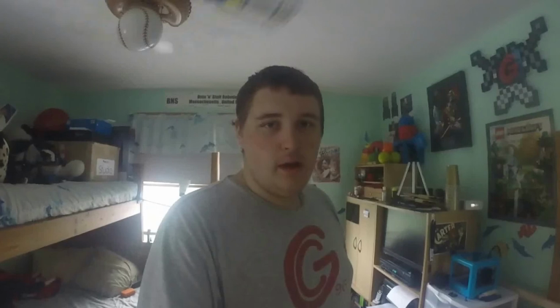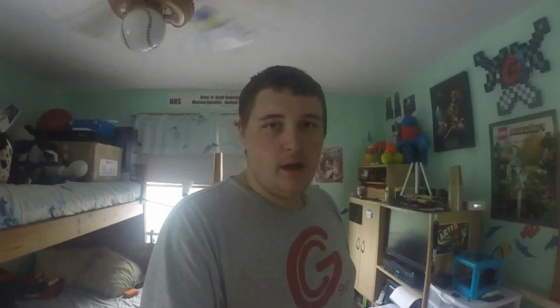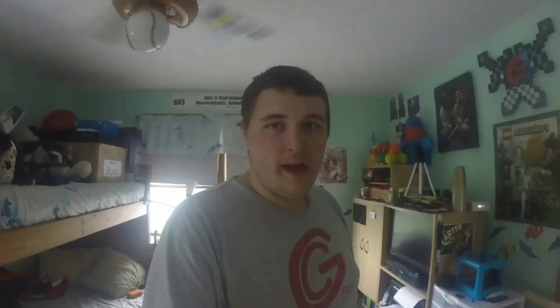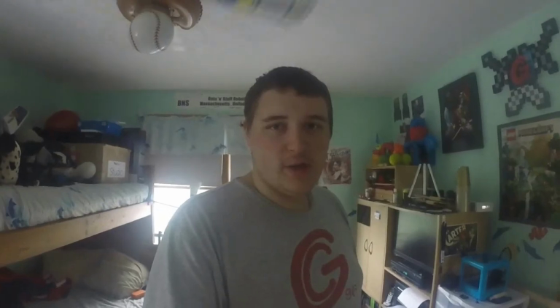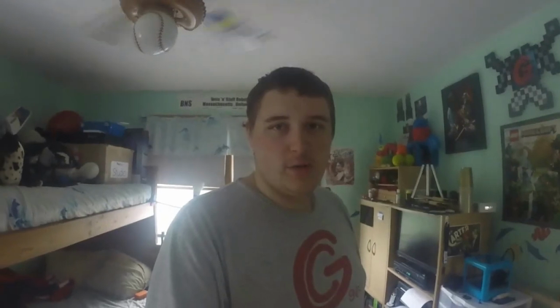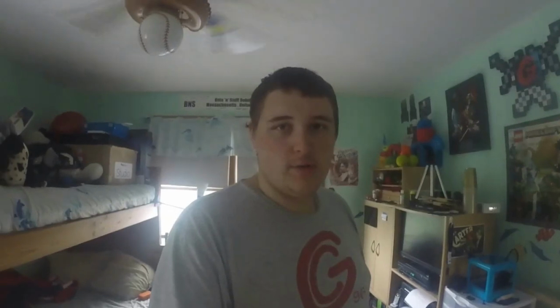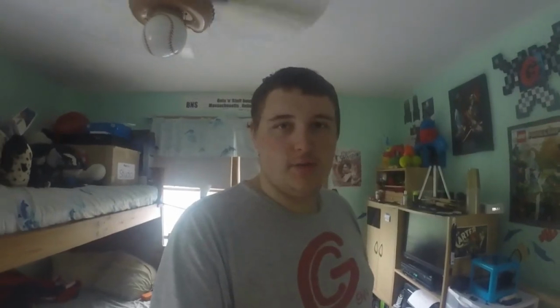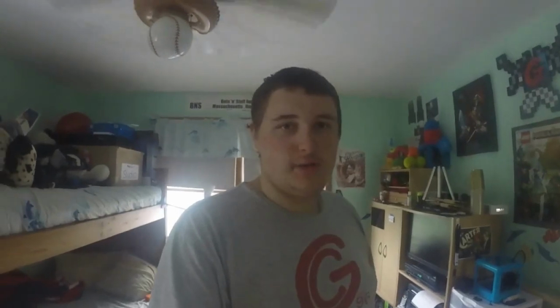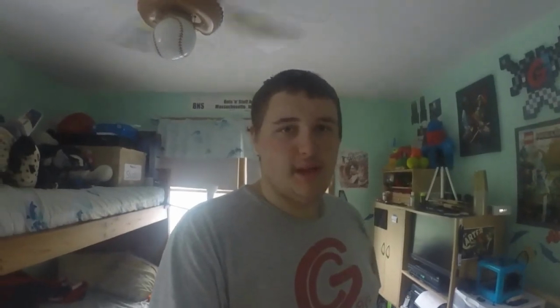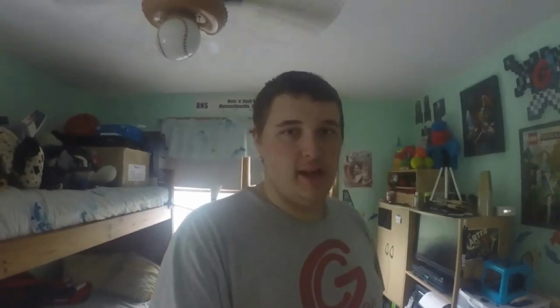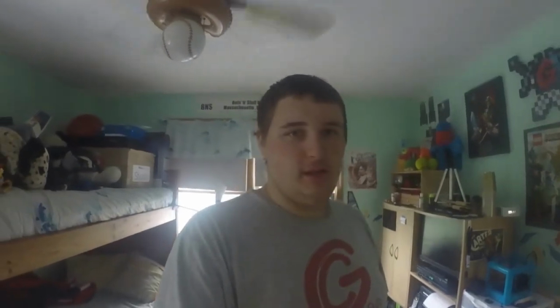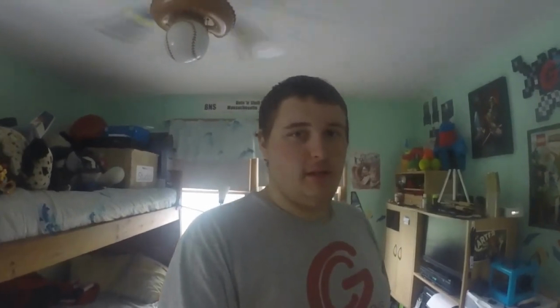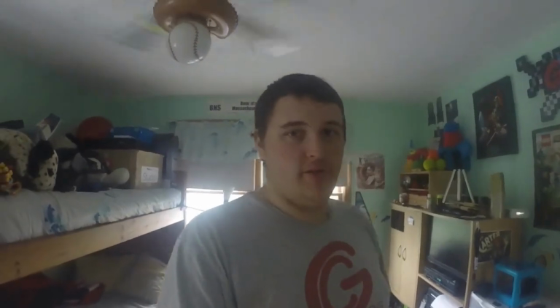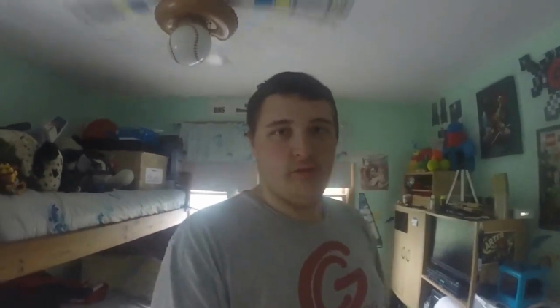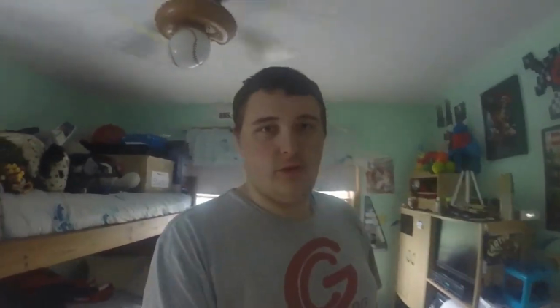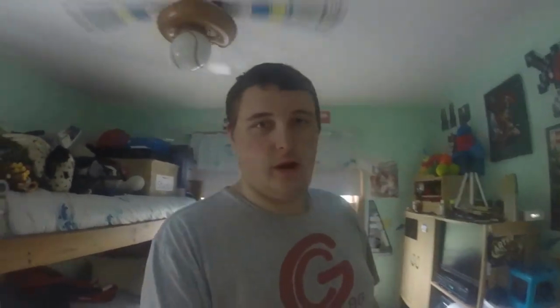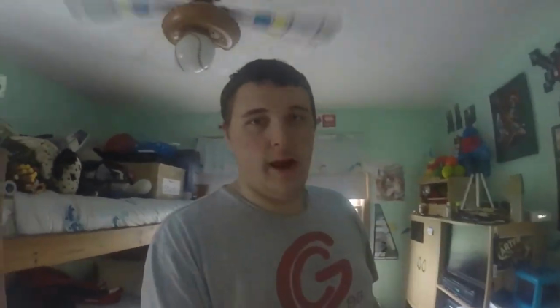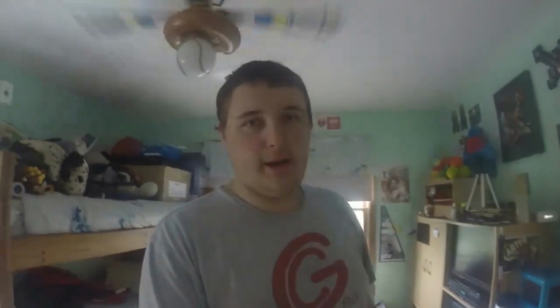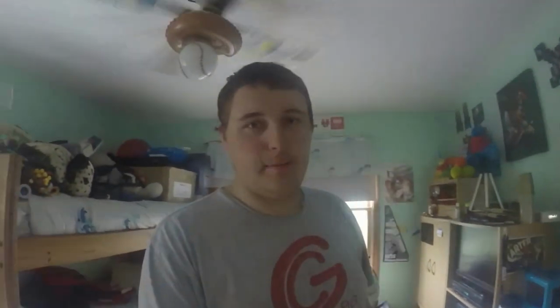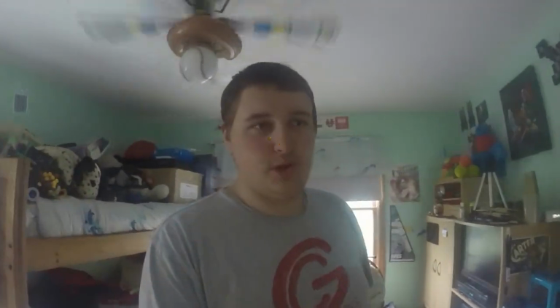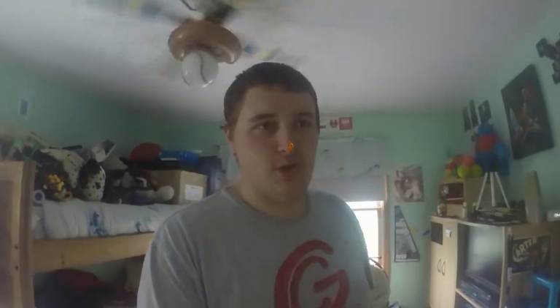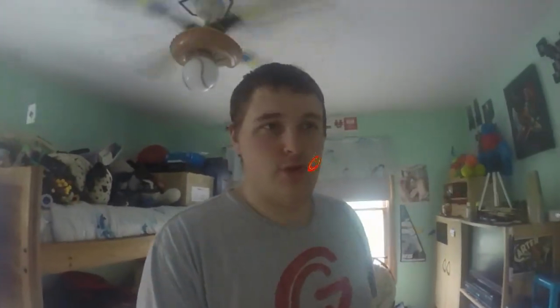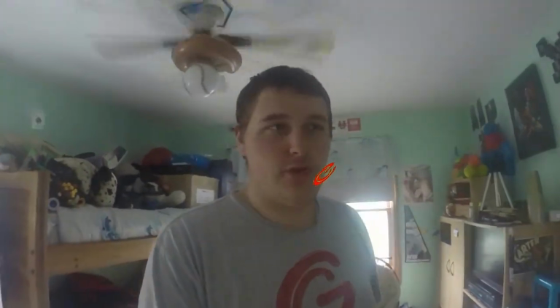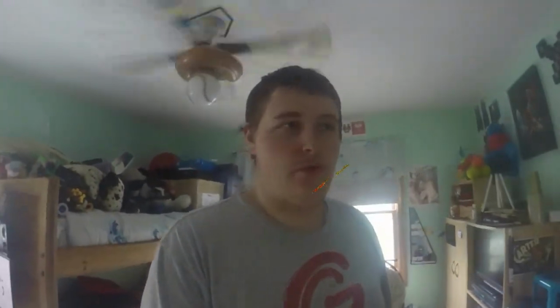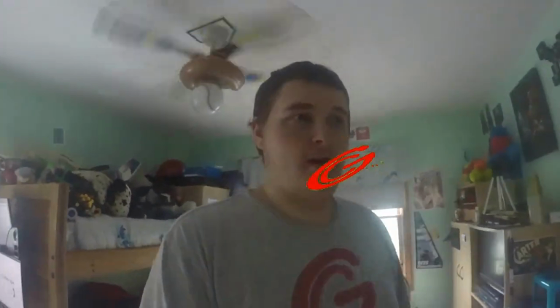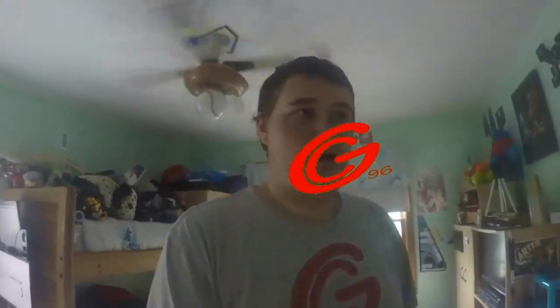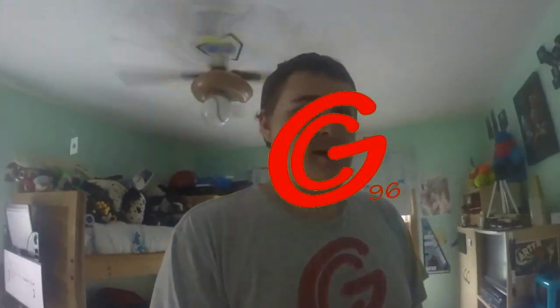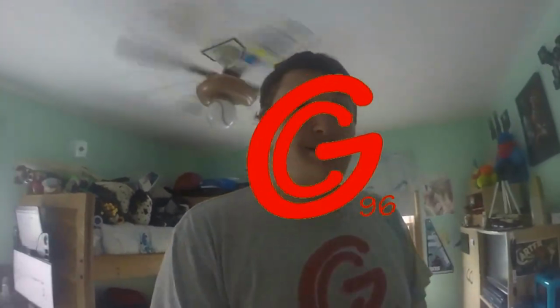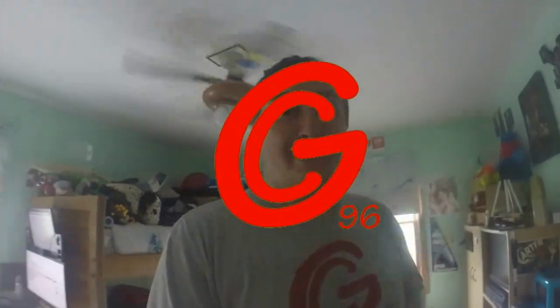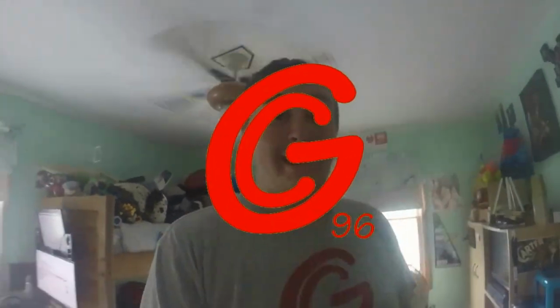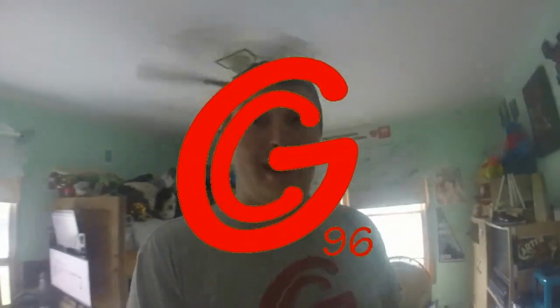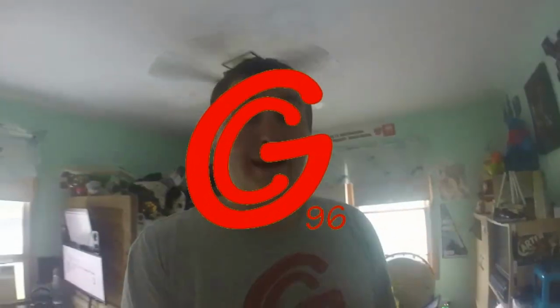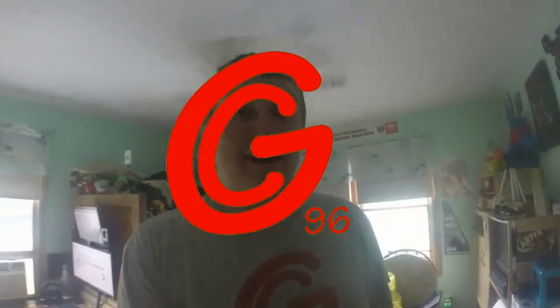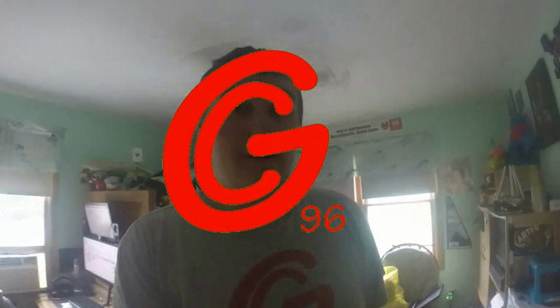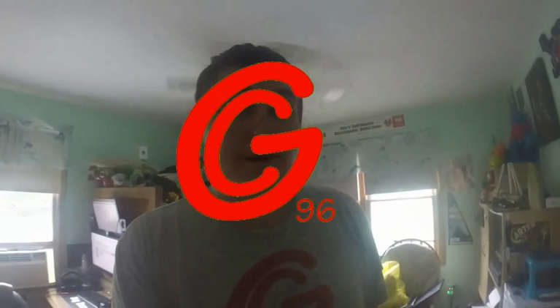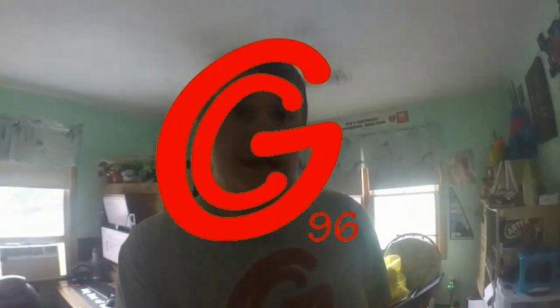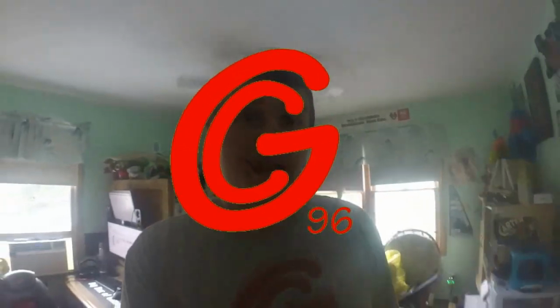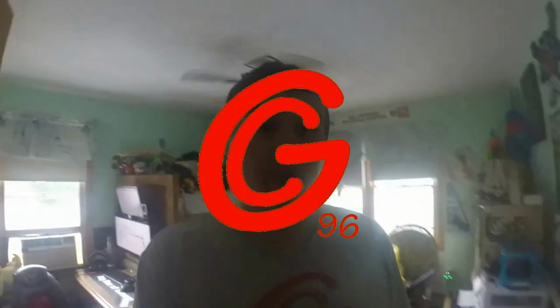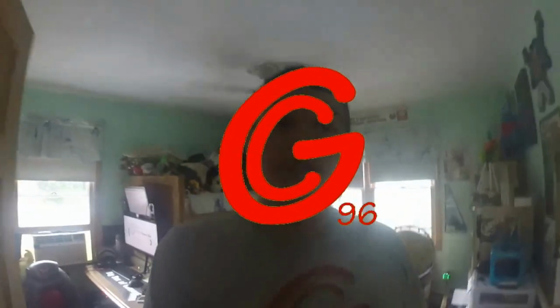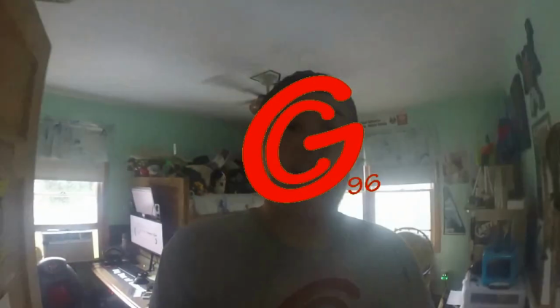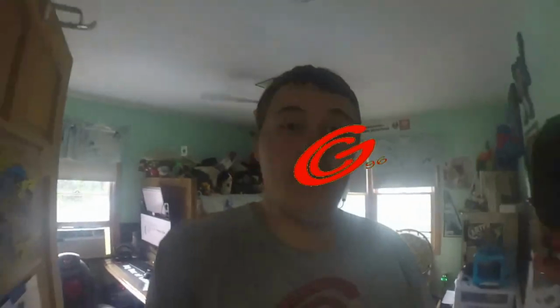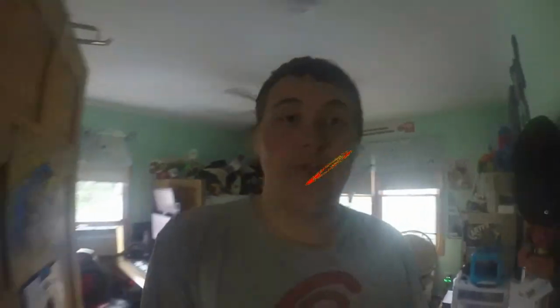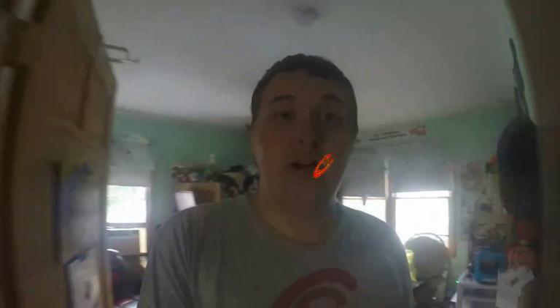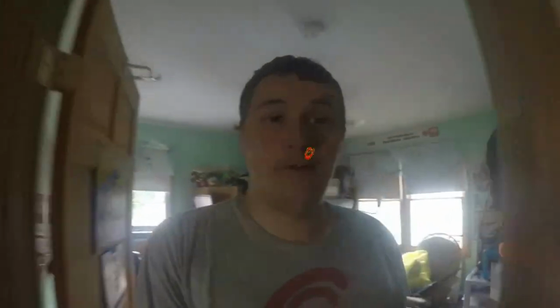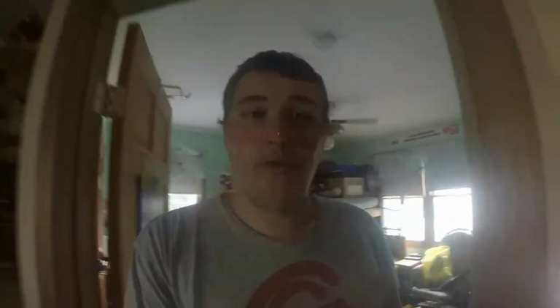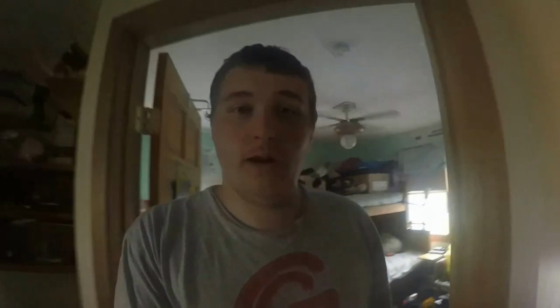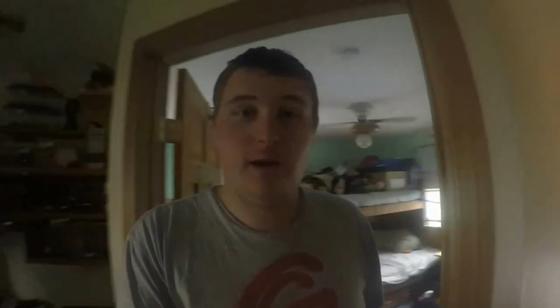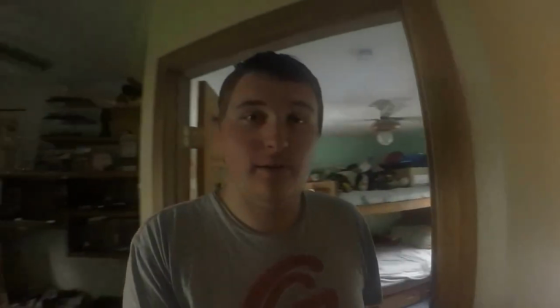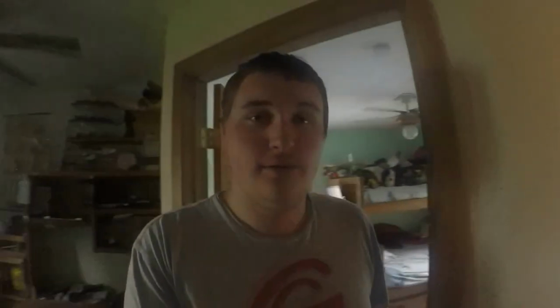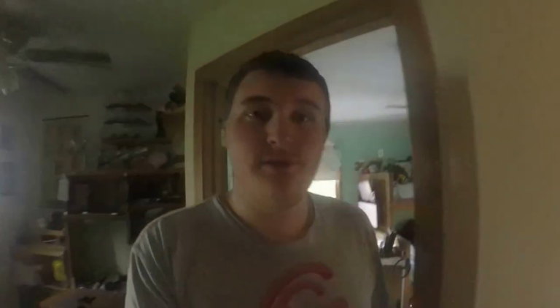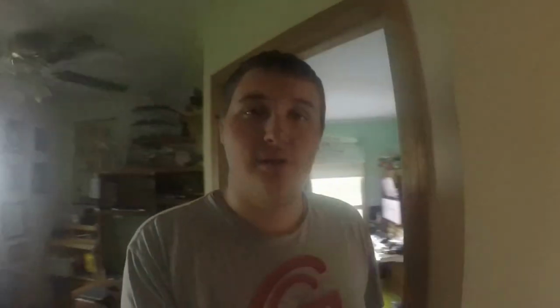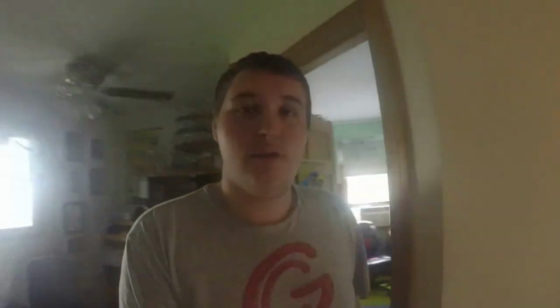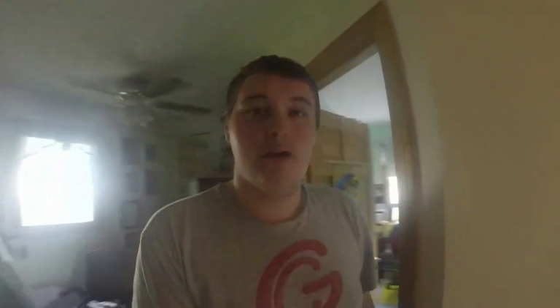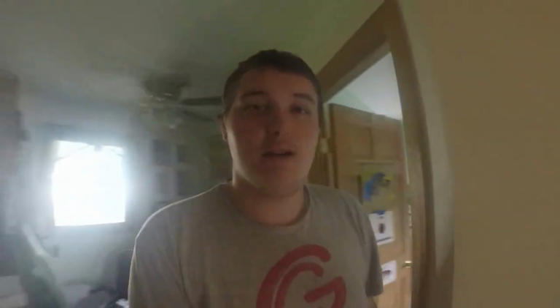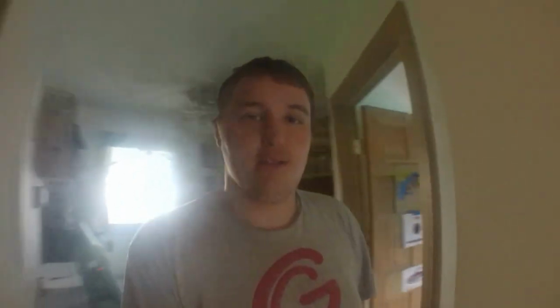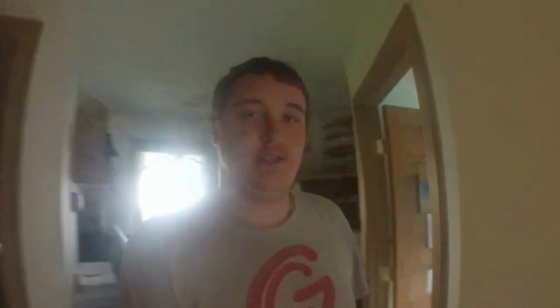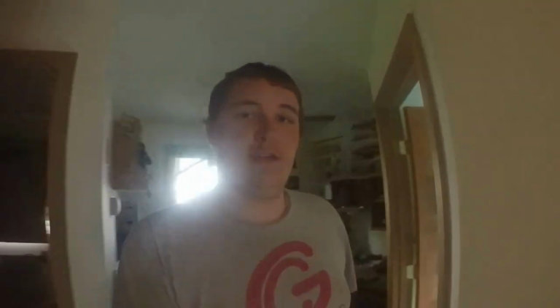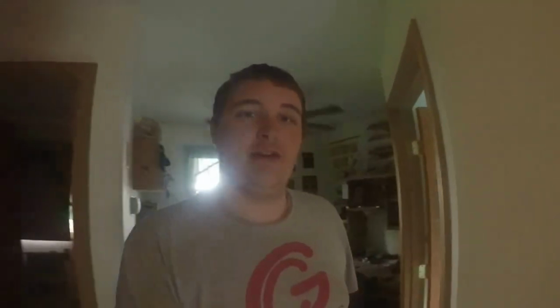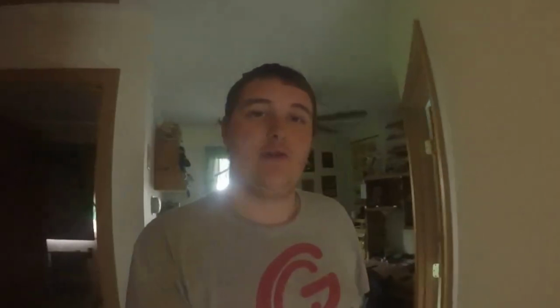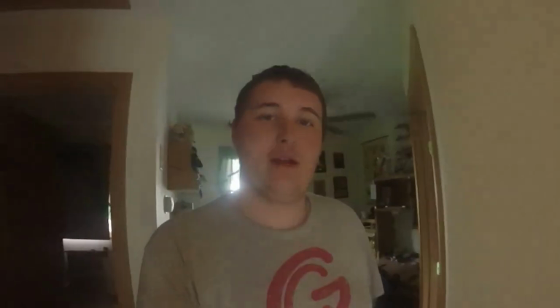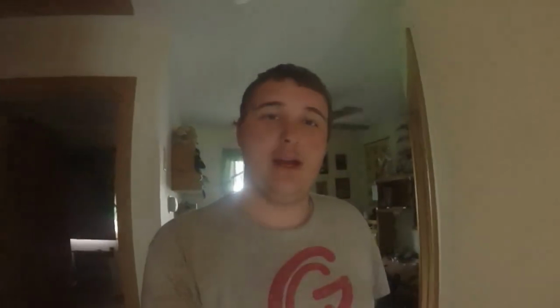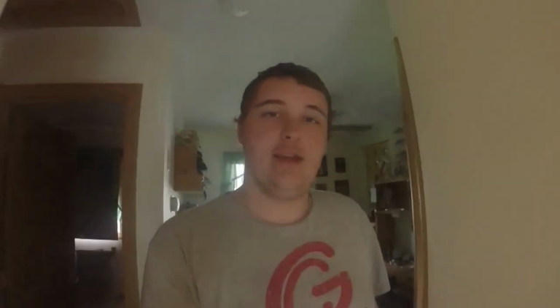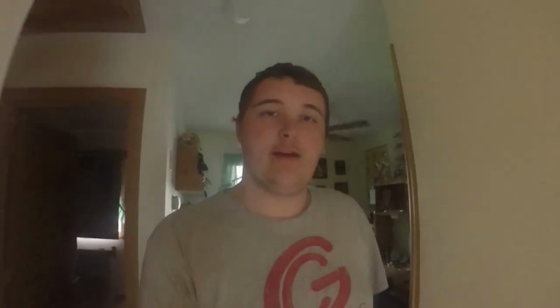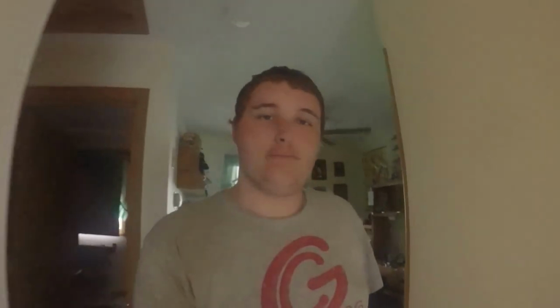Hey guys, welcome to a day in the life of Greg, episode 3. Today I gotta go make an HTC Vive orc, so I'll see you when I get there.